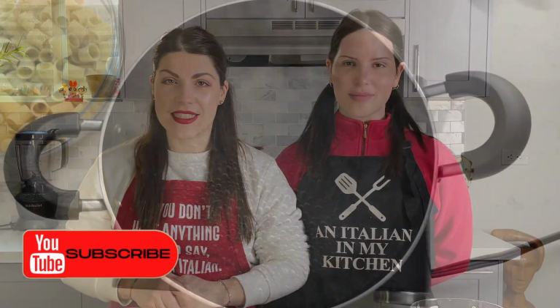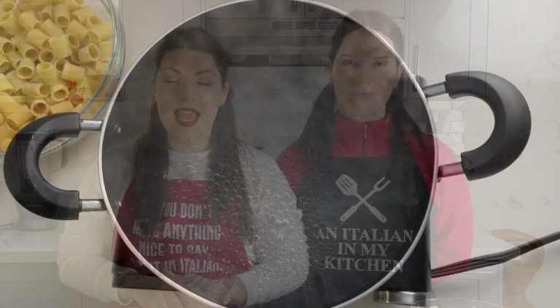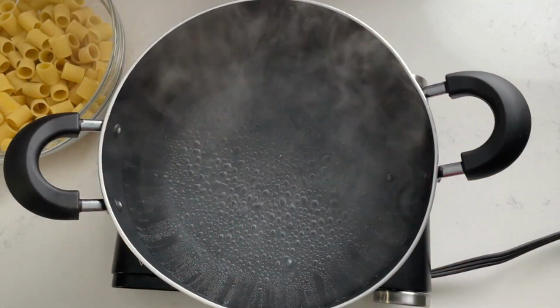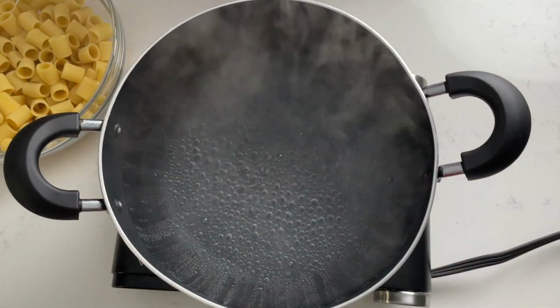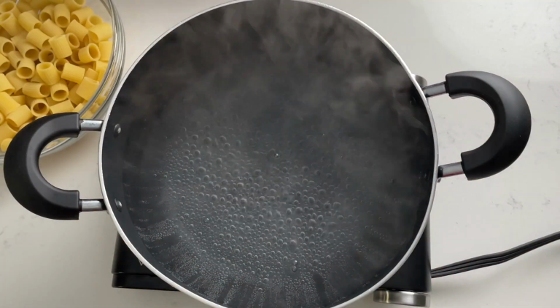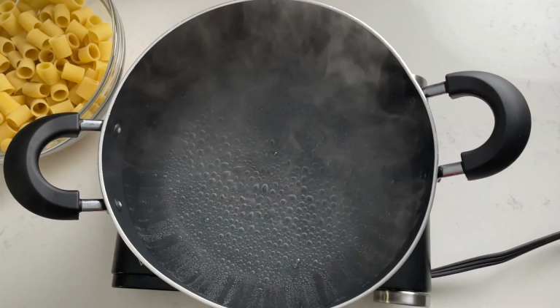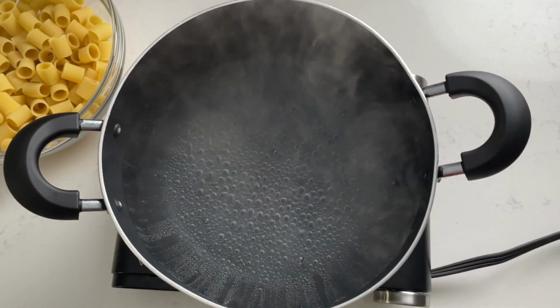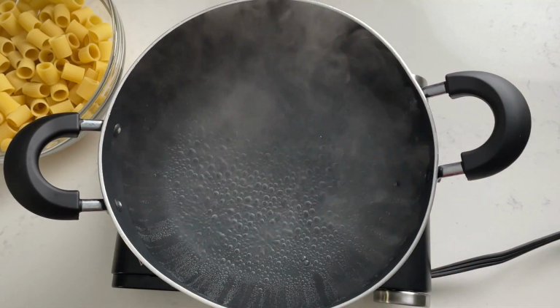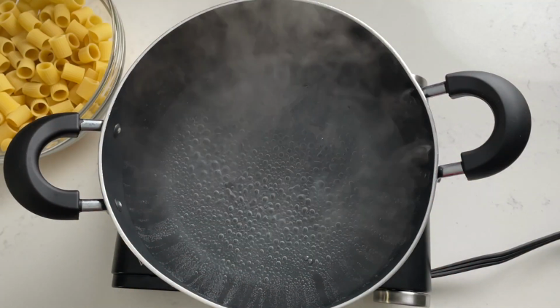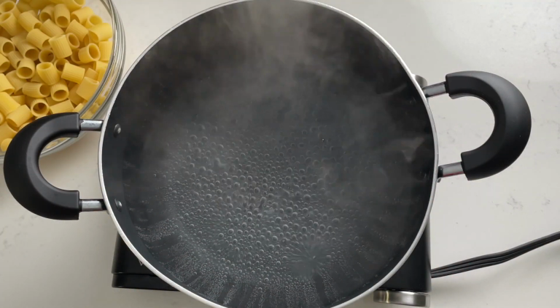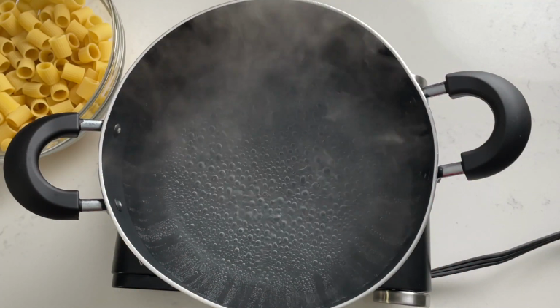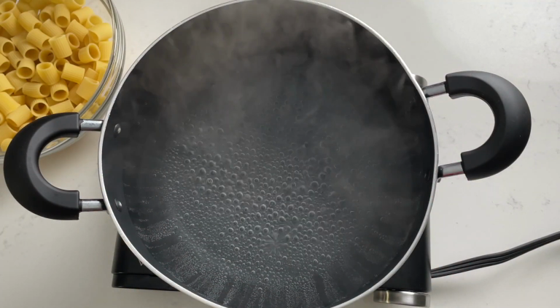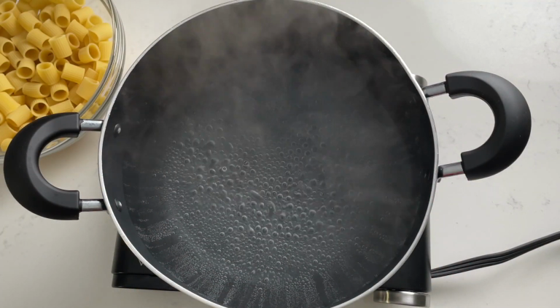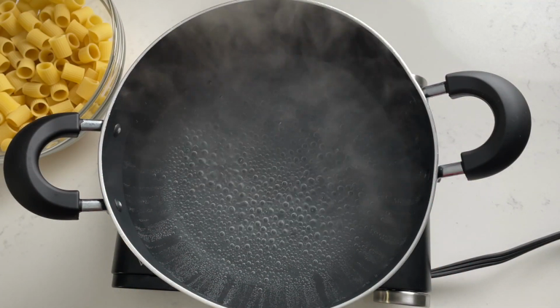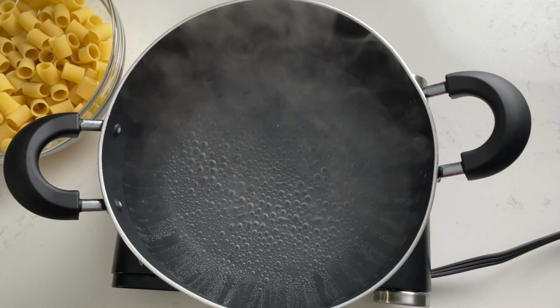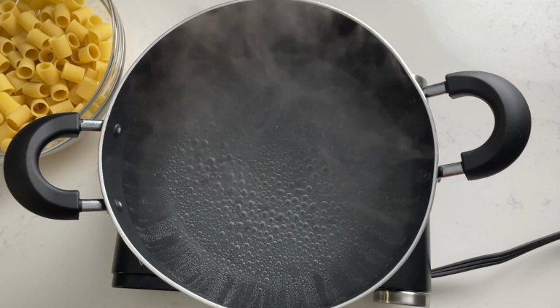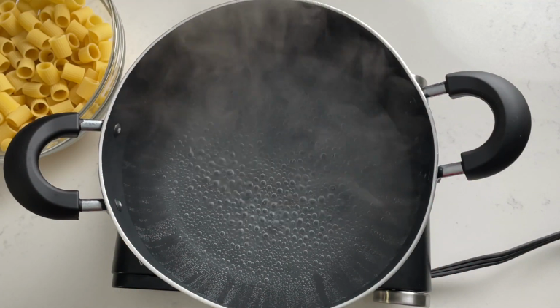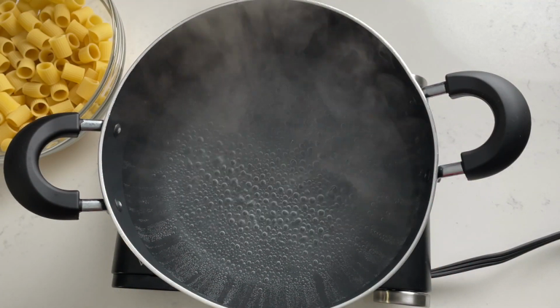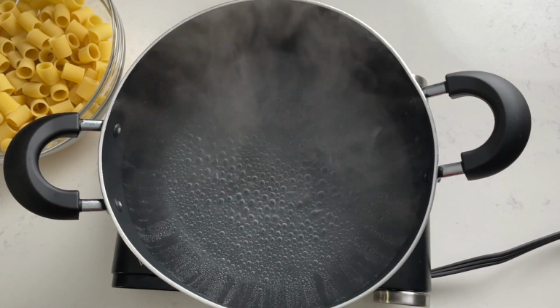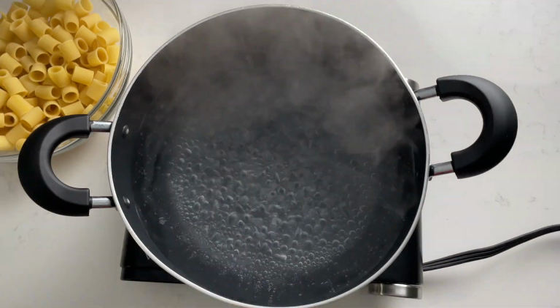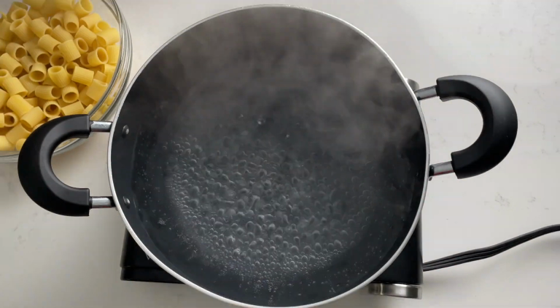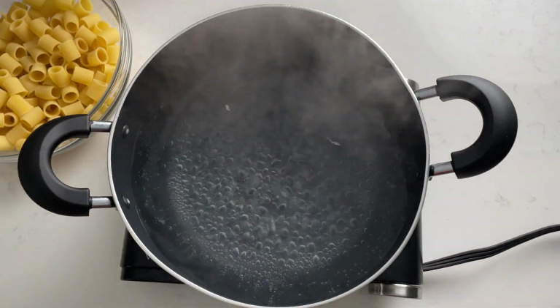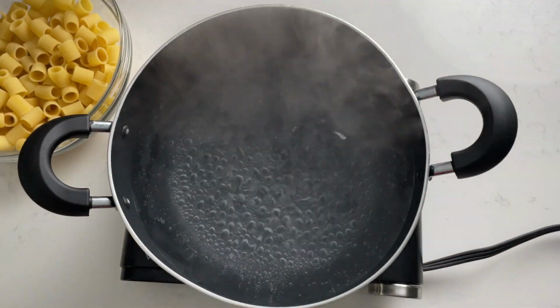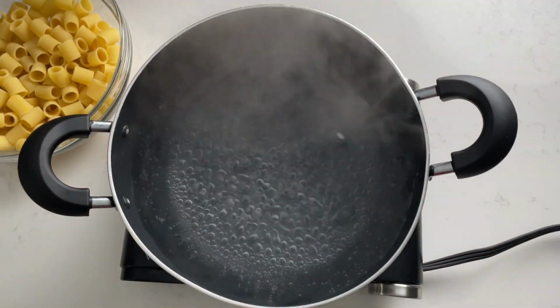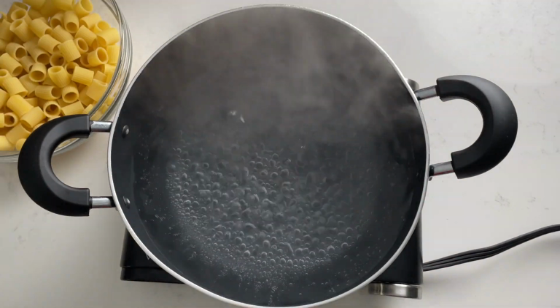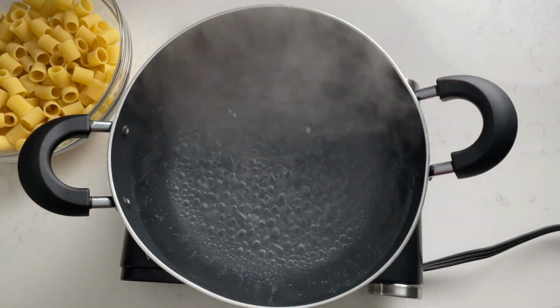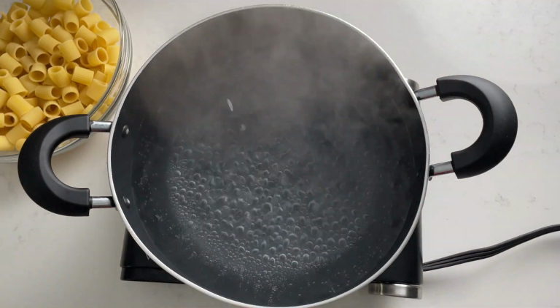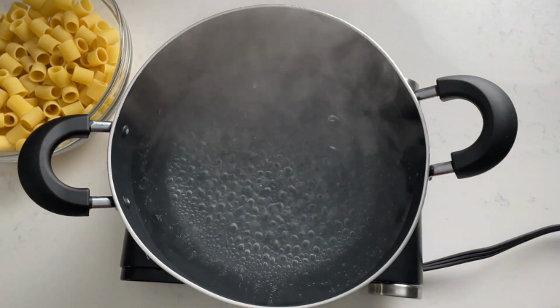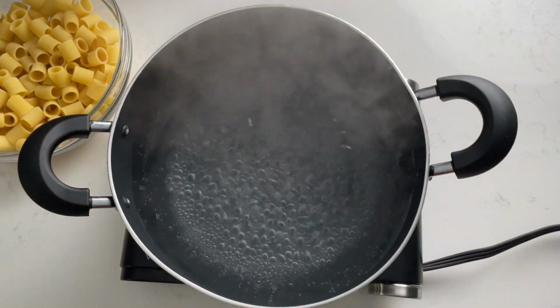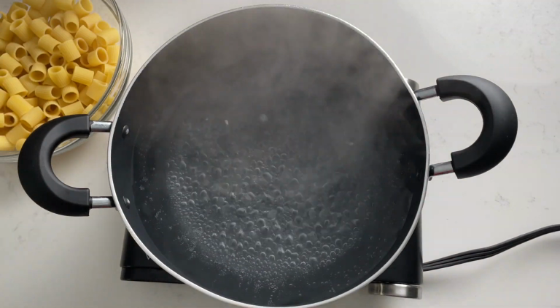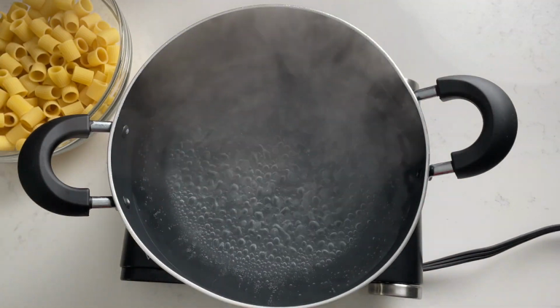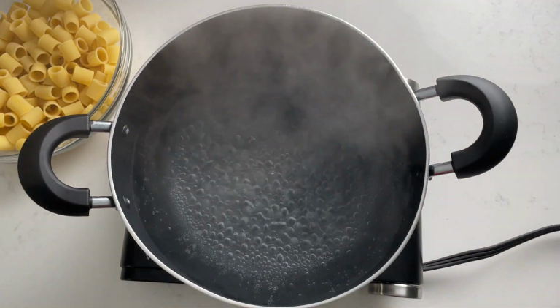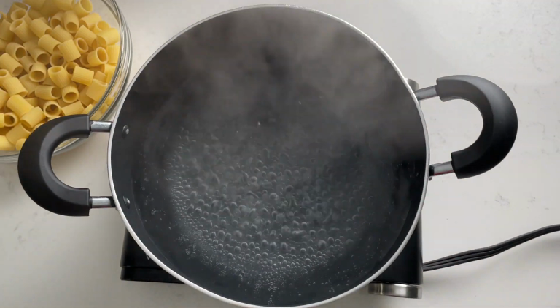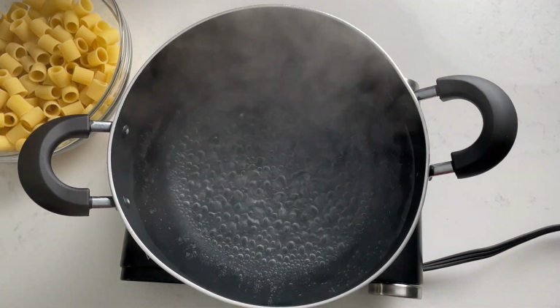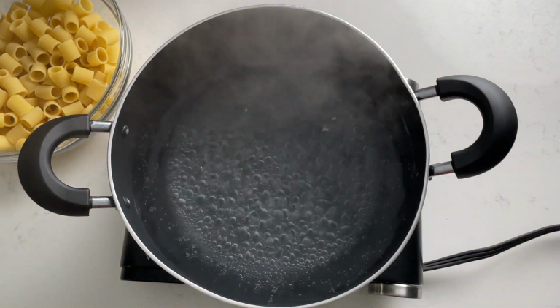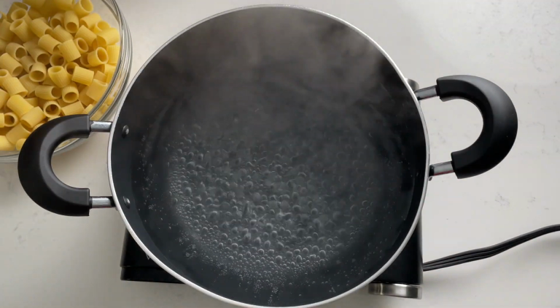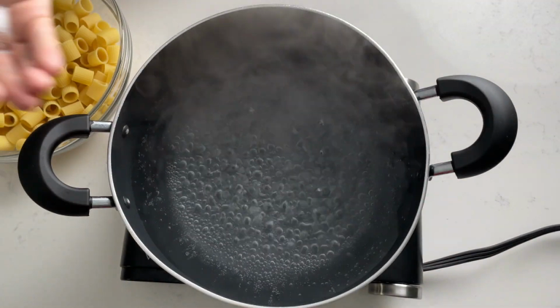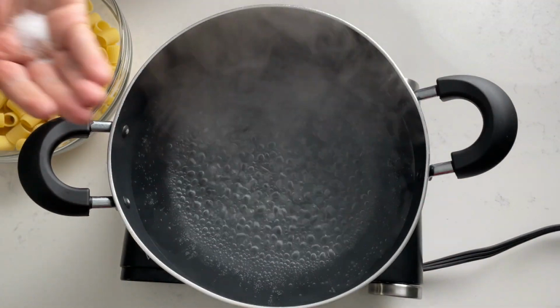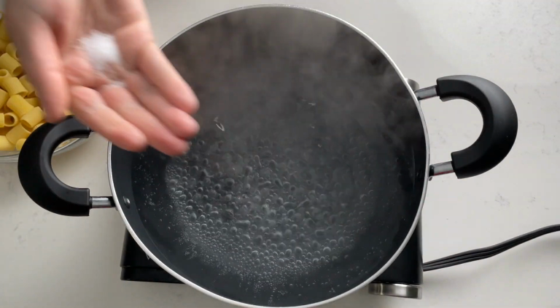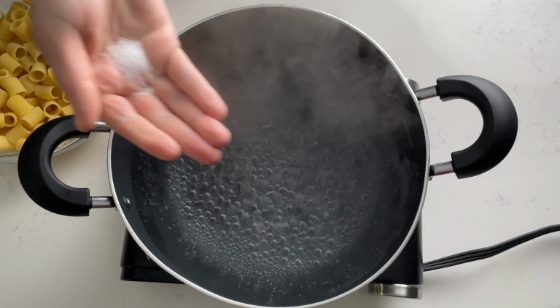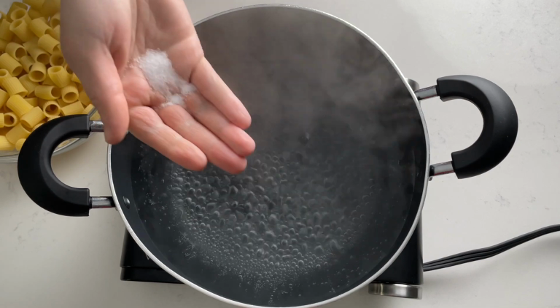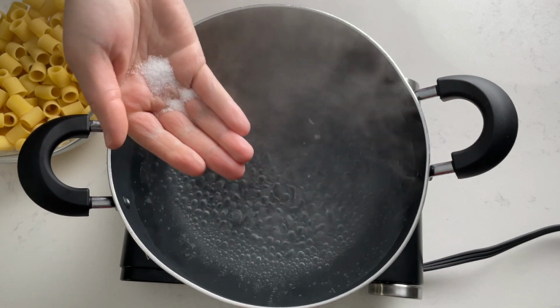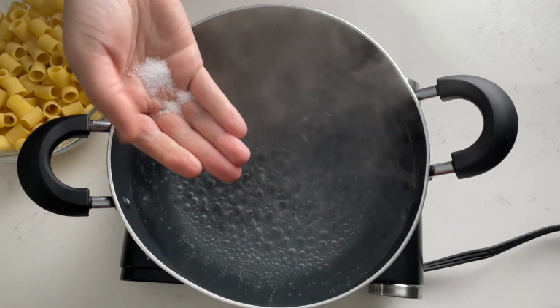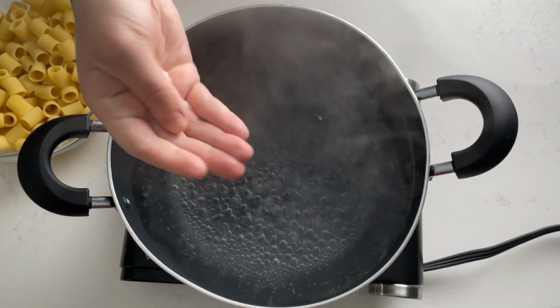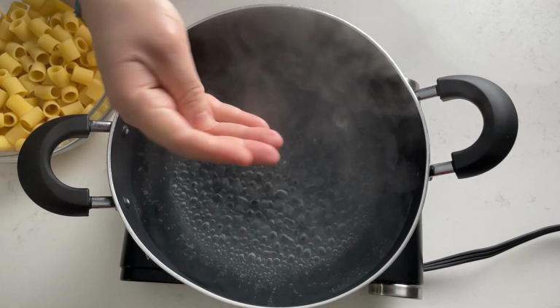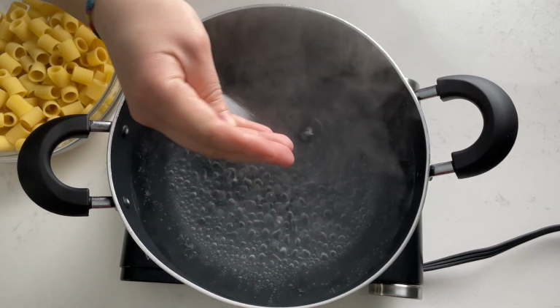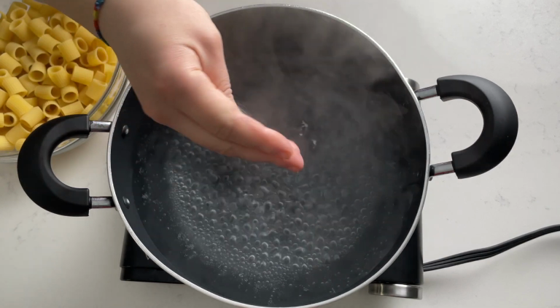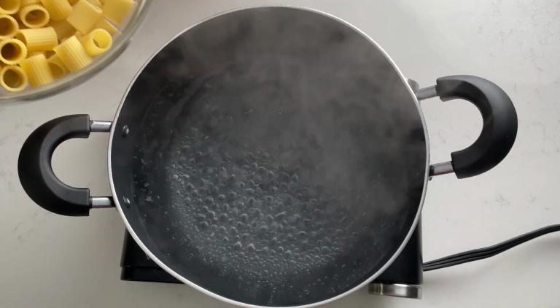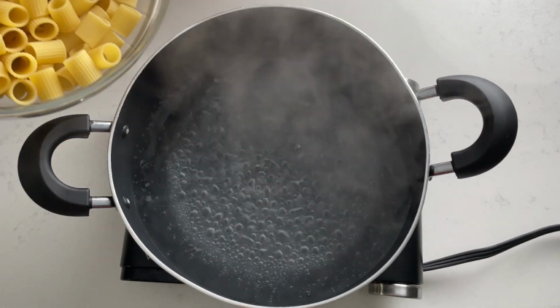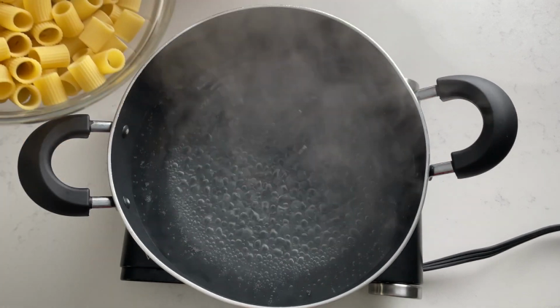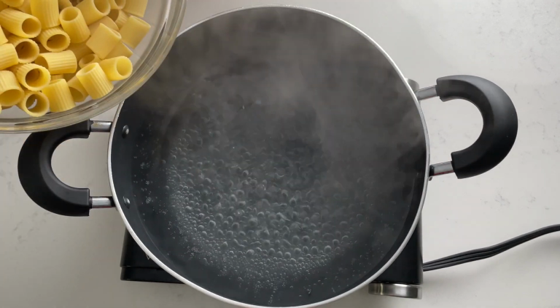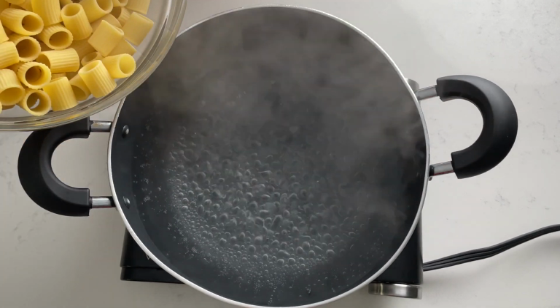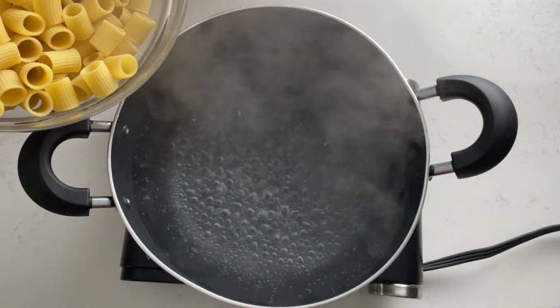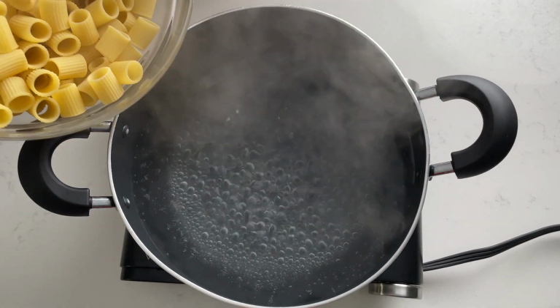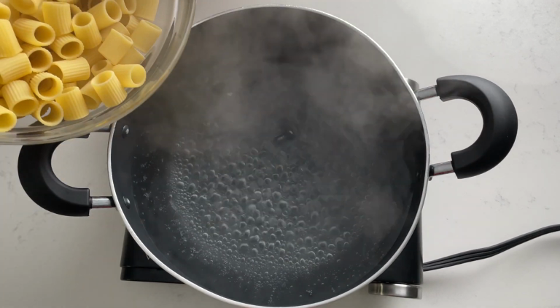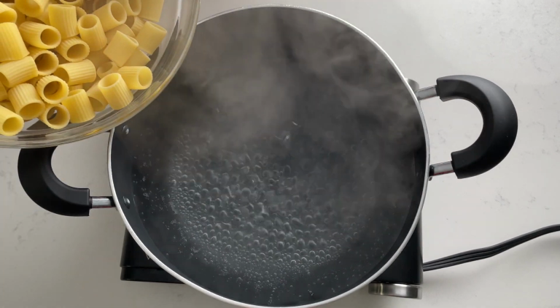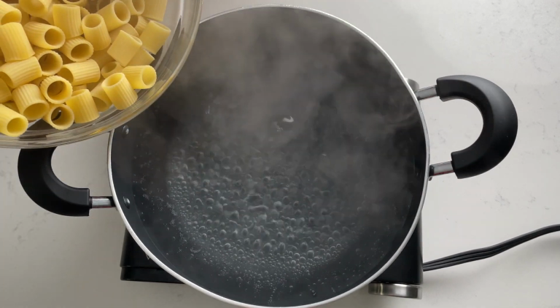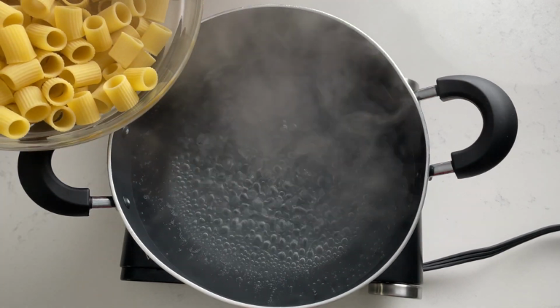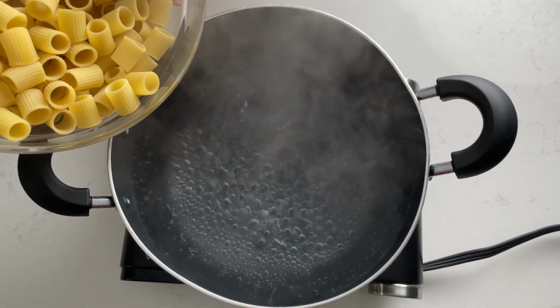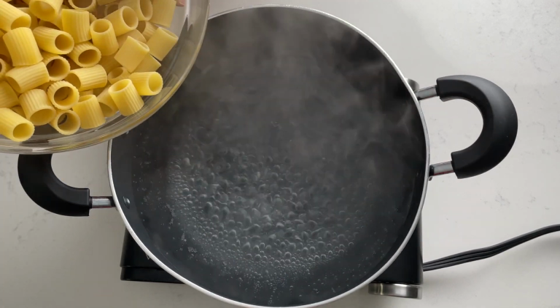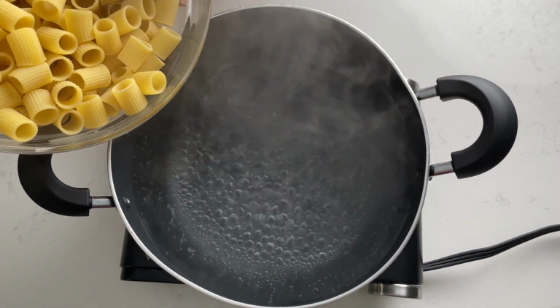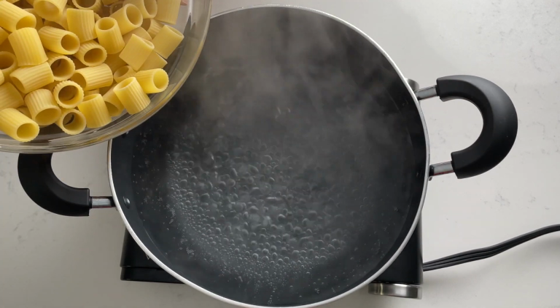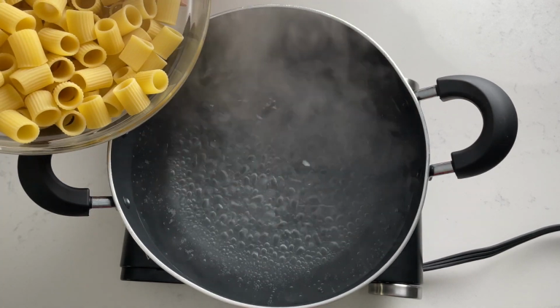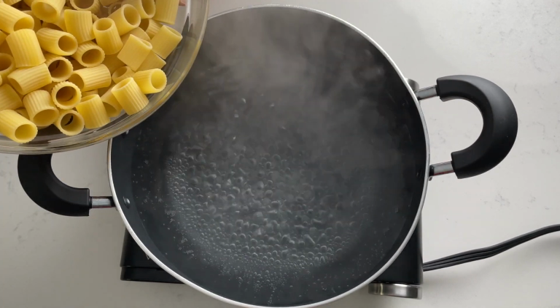In a large pot, boil some water. When the water starts boiling, add salt and your pasta and cook al dente.